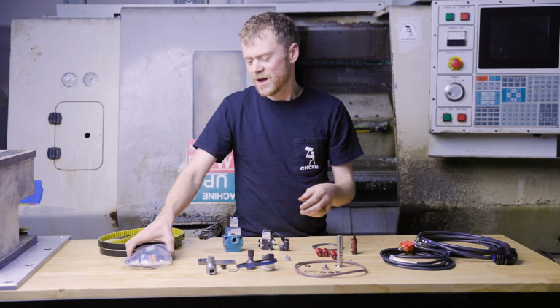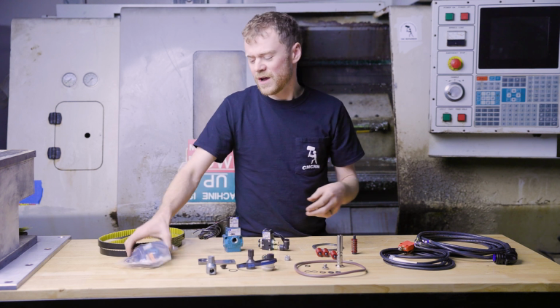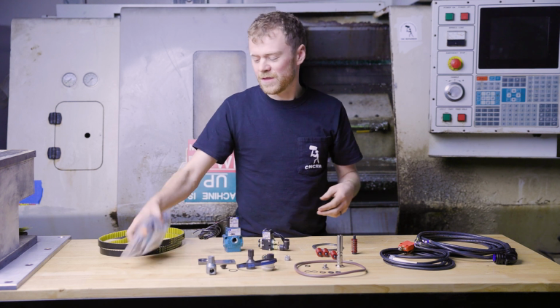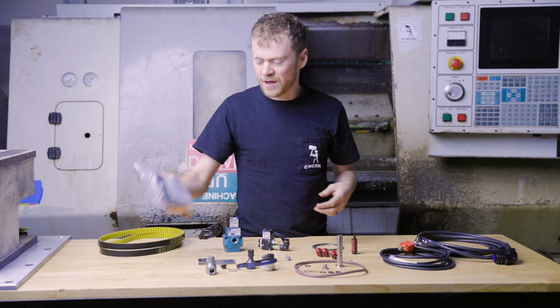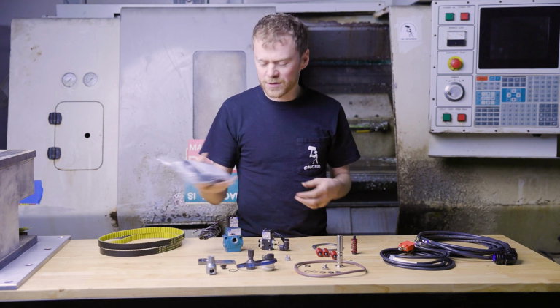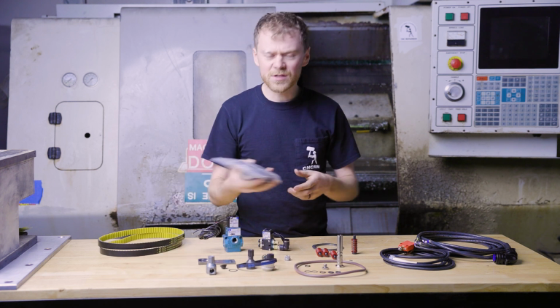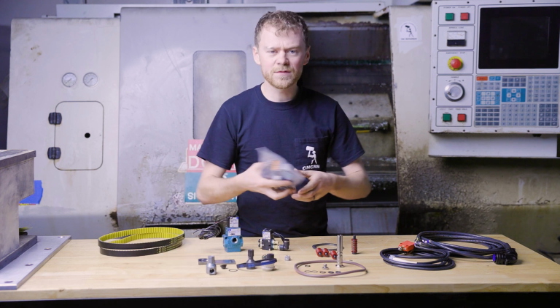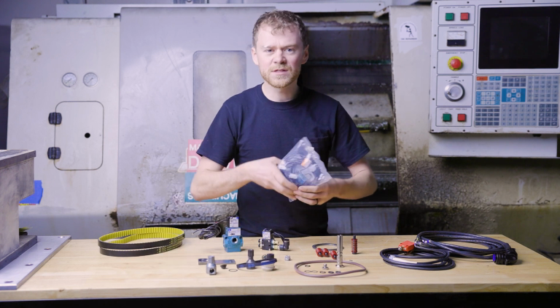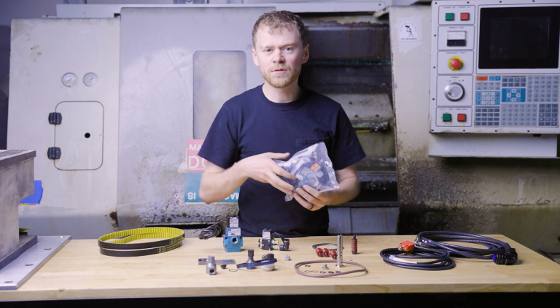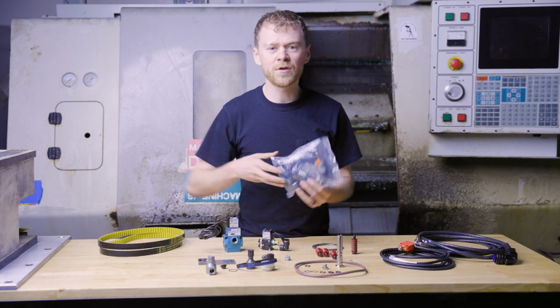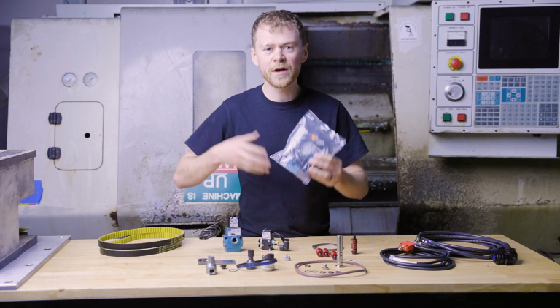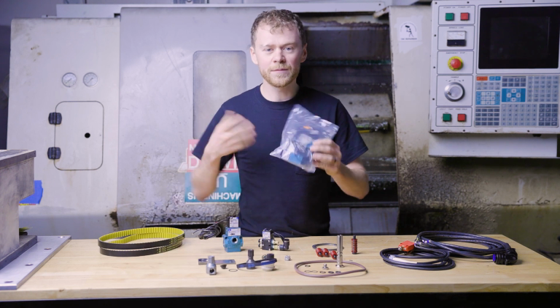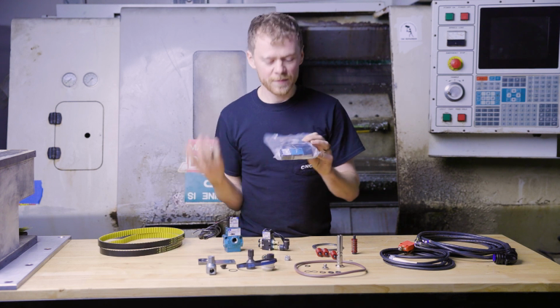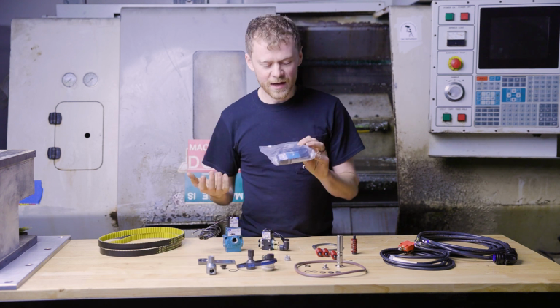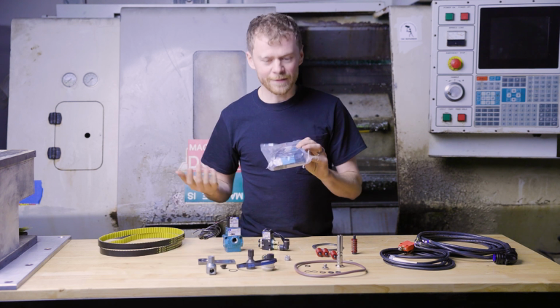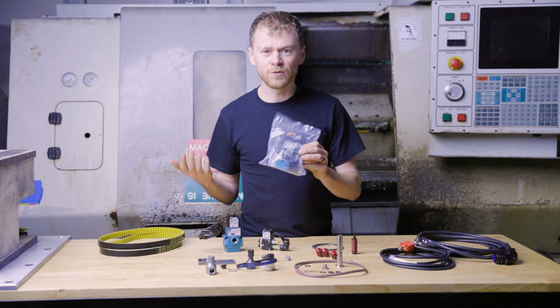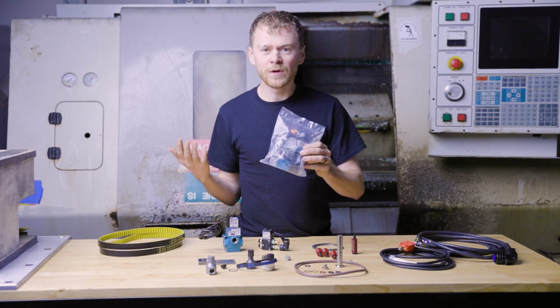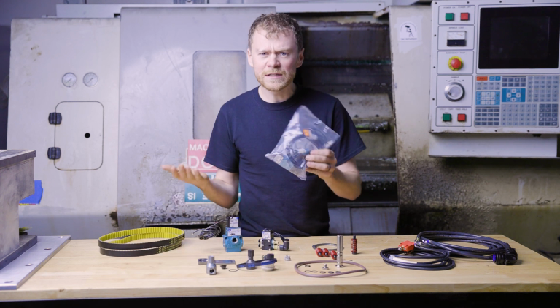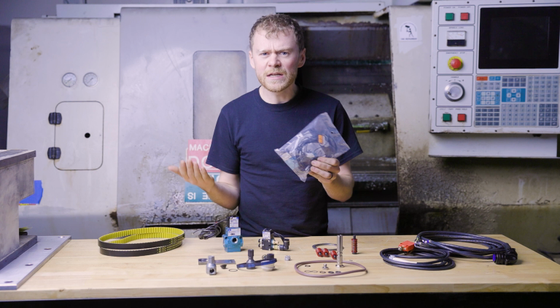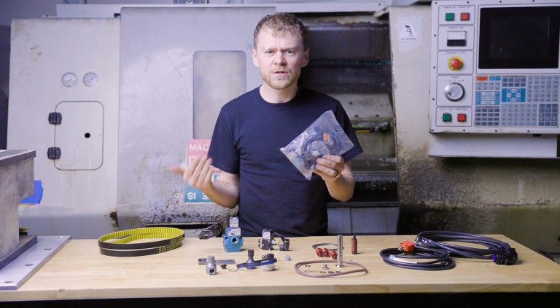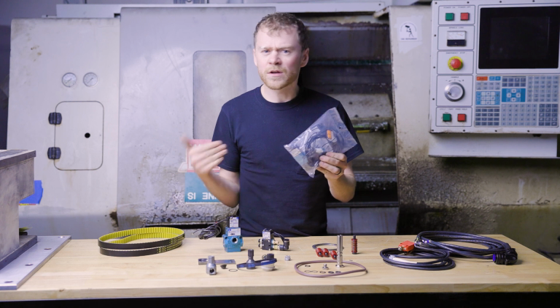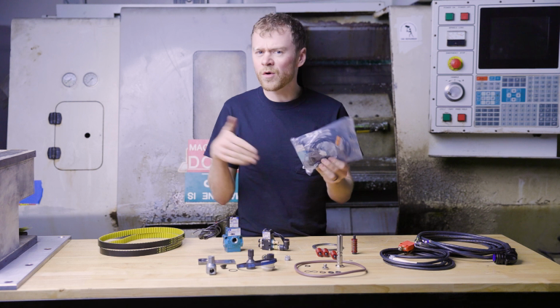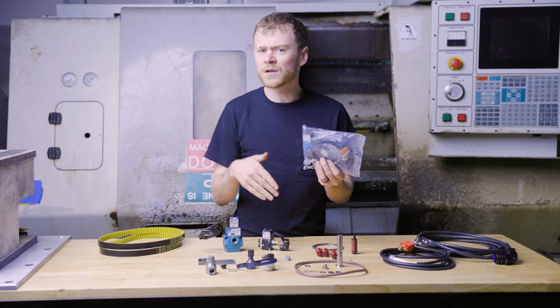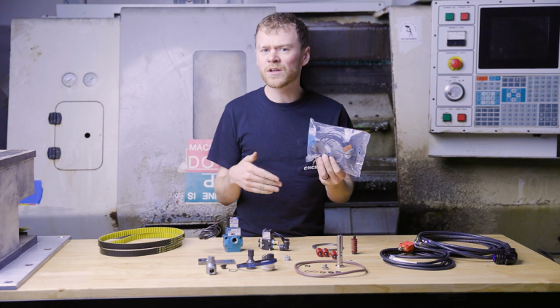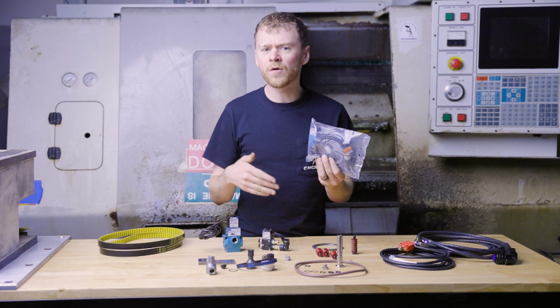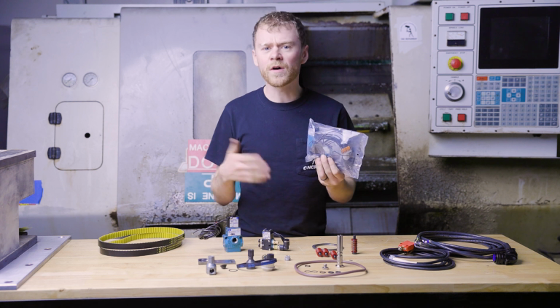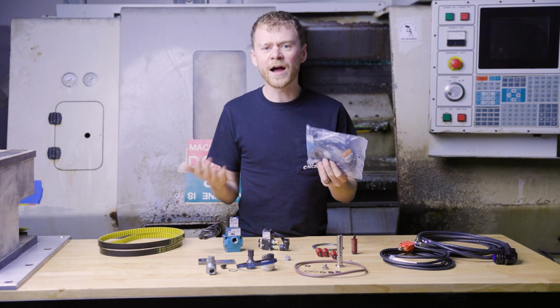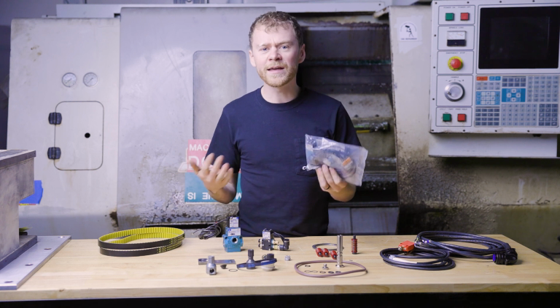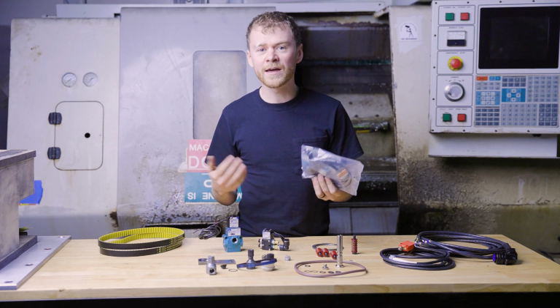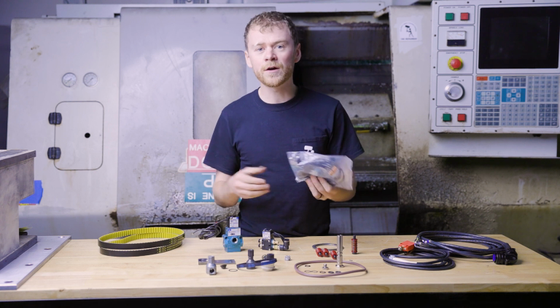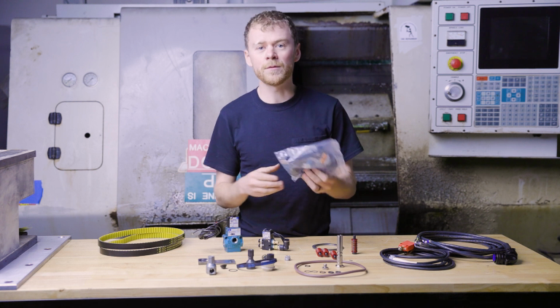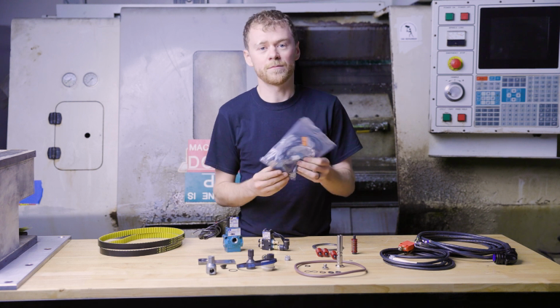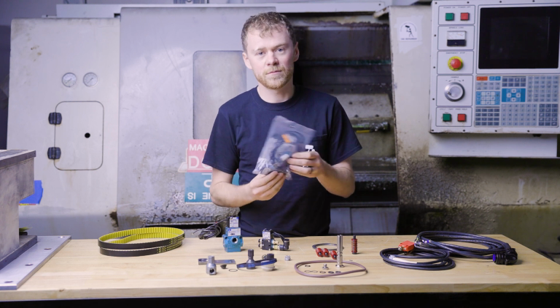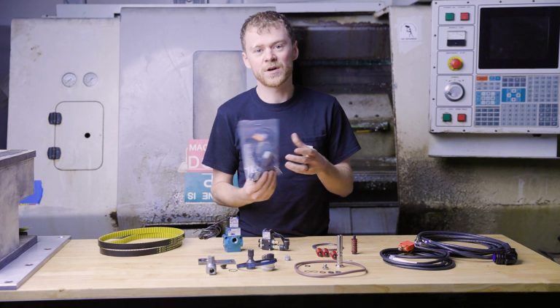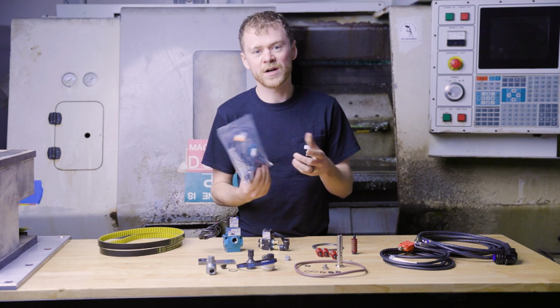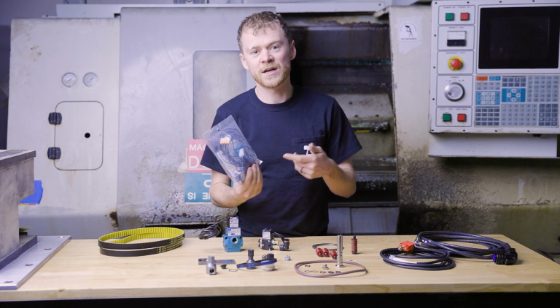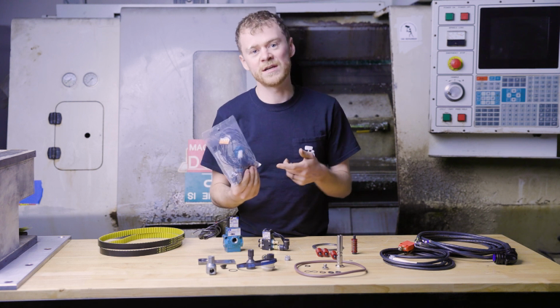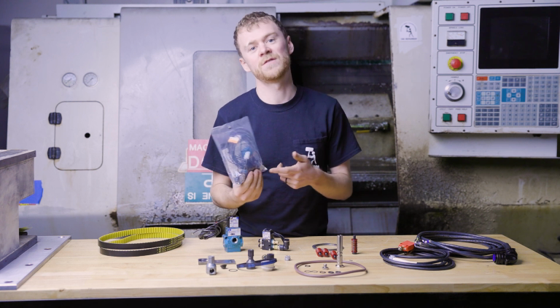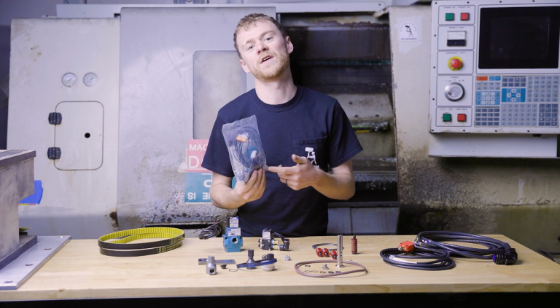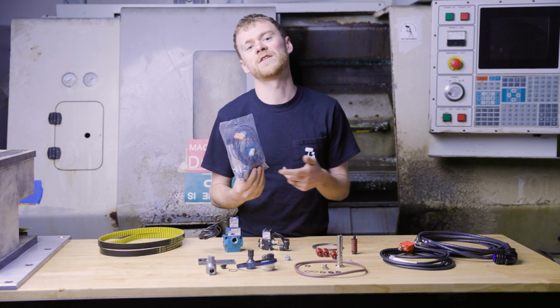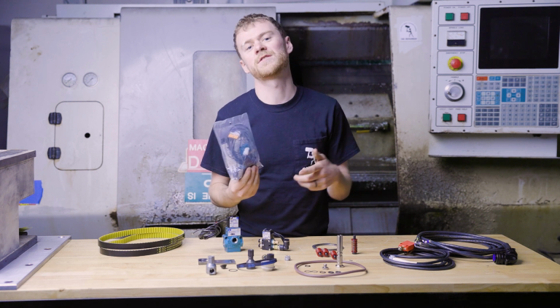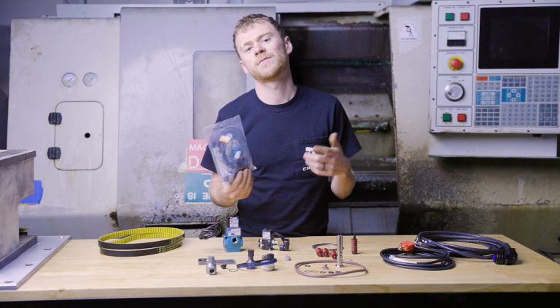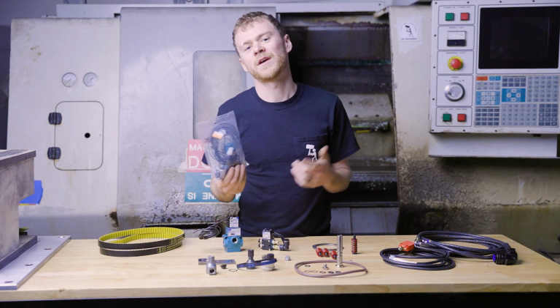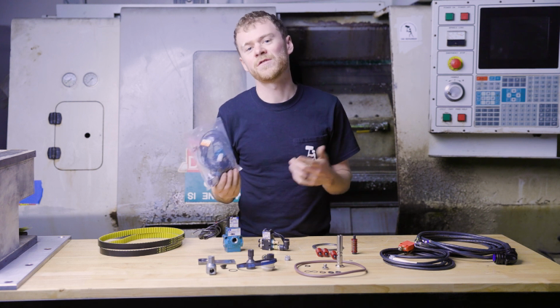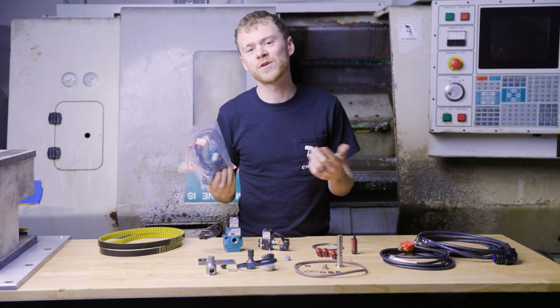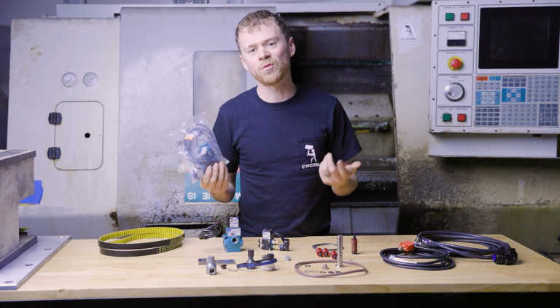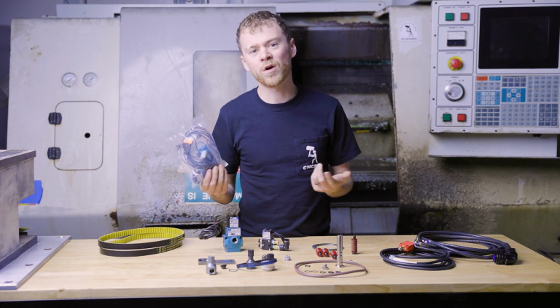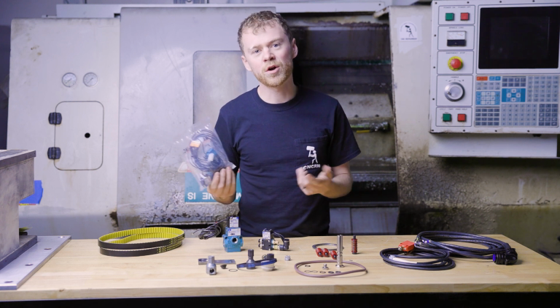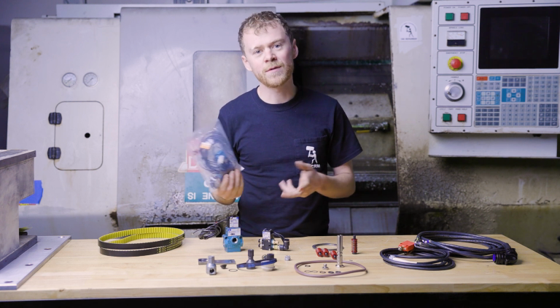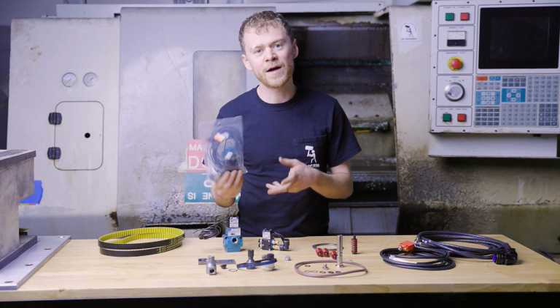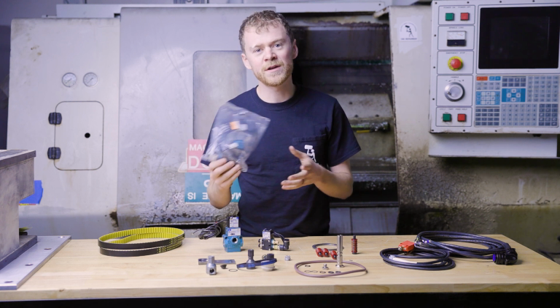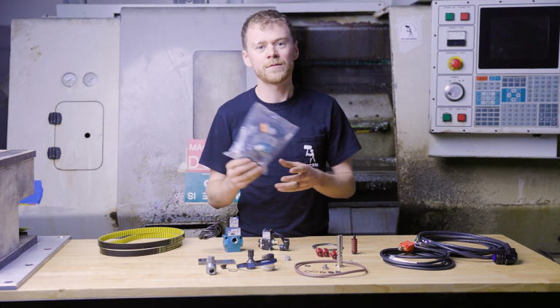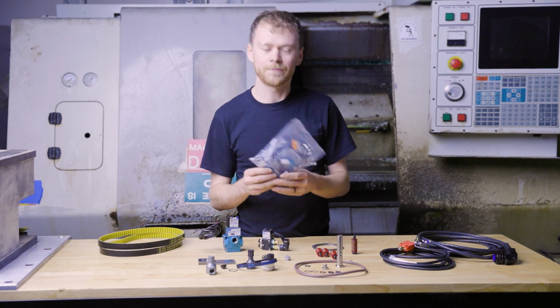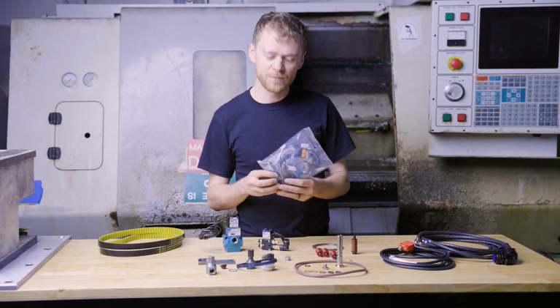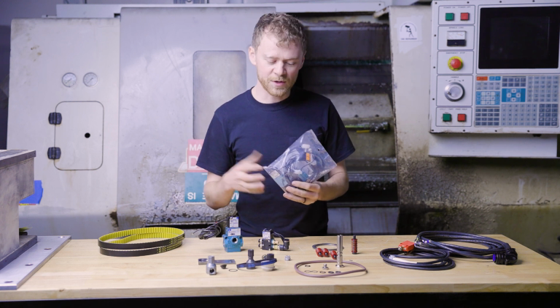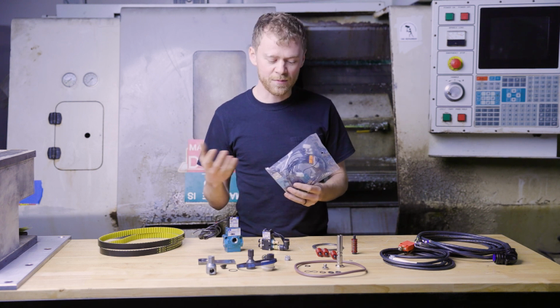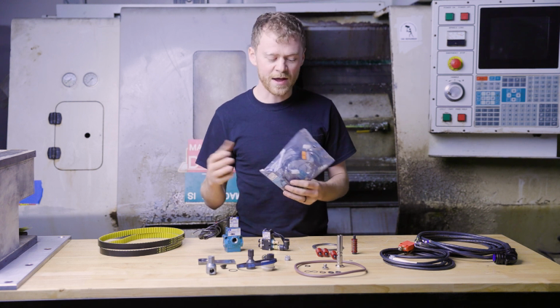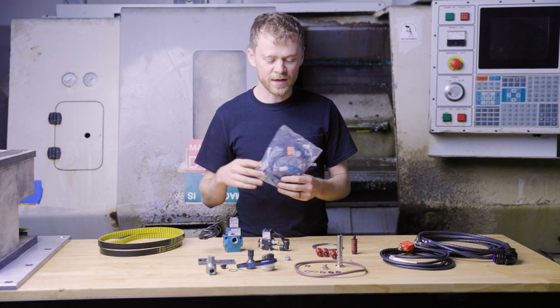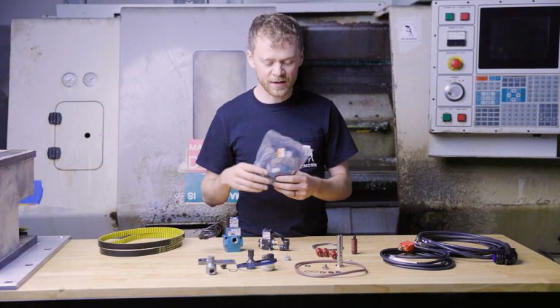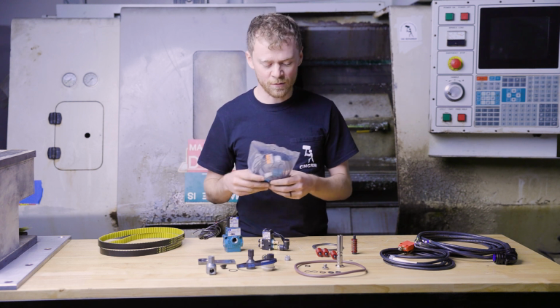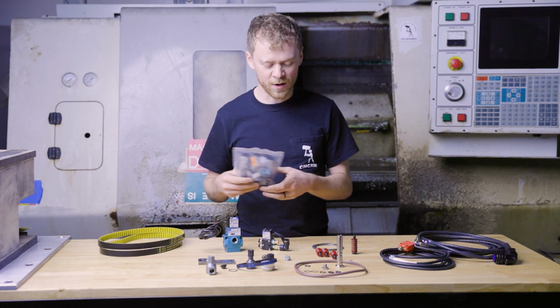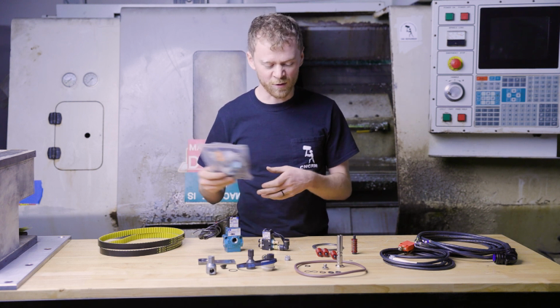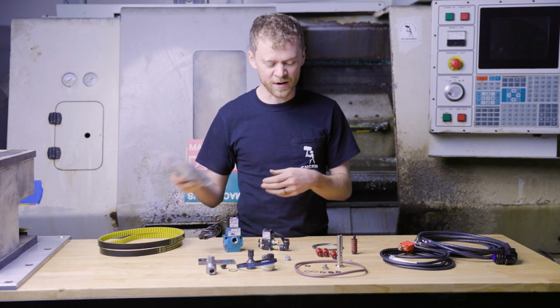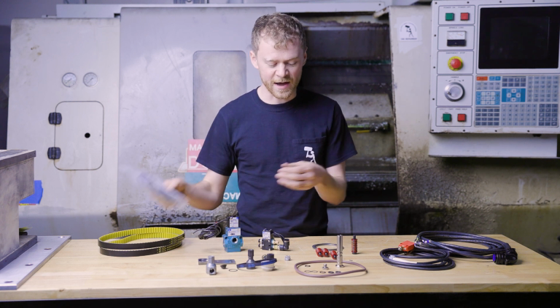The gear shift solenoid — if you really need it to go into low or high gear, you're going to need this. If you can work around it, you can probably get one overnight.